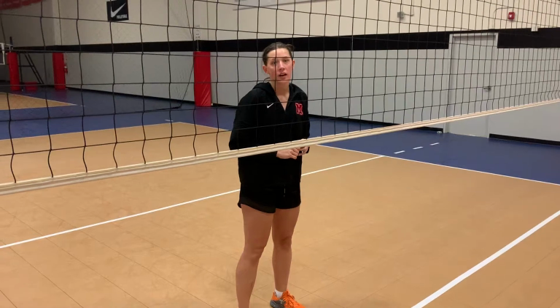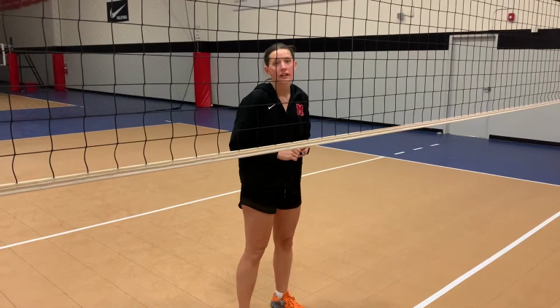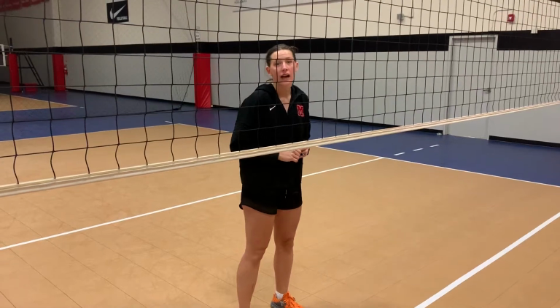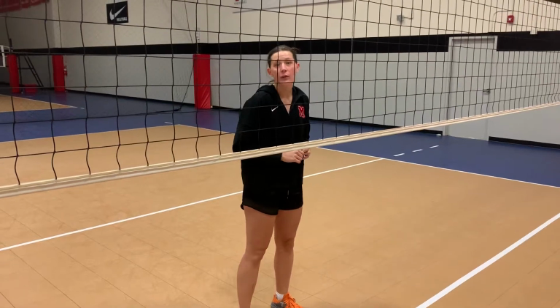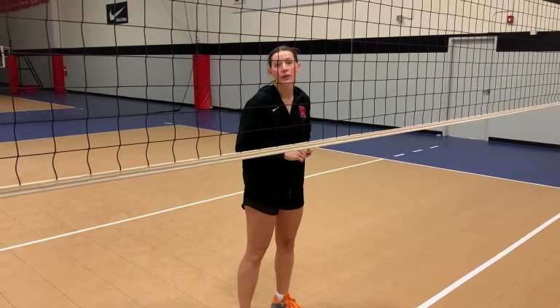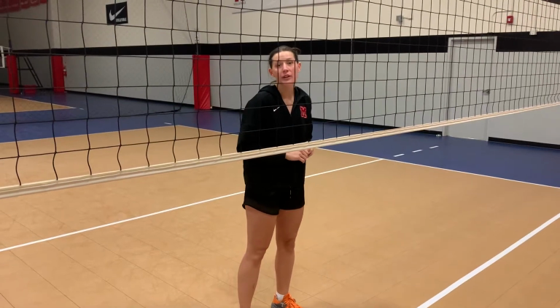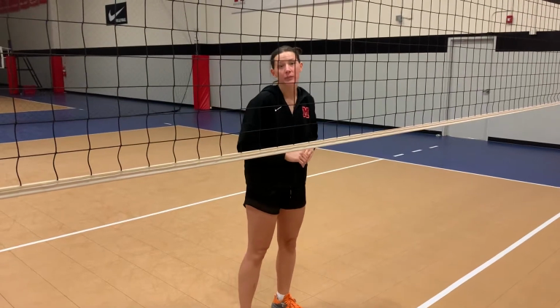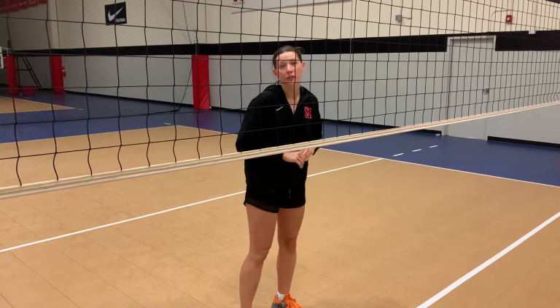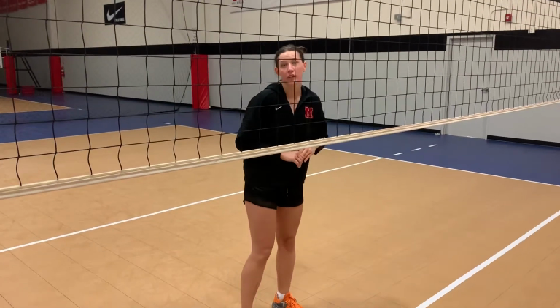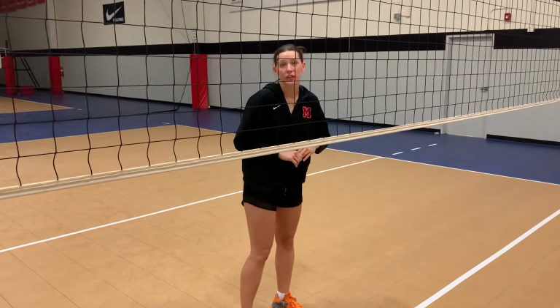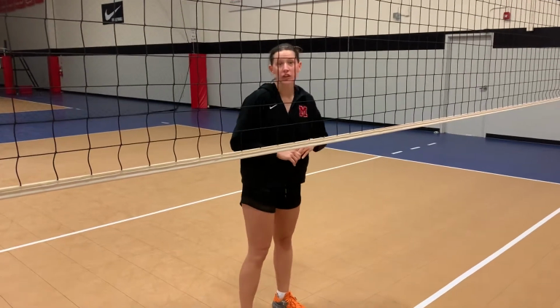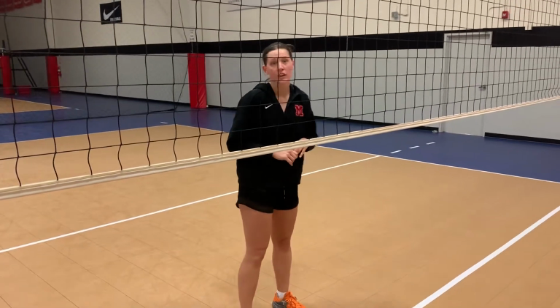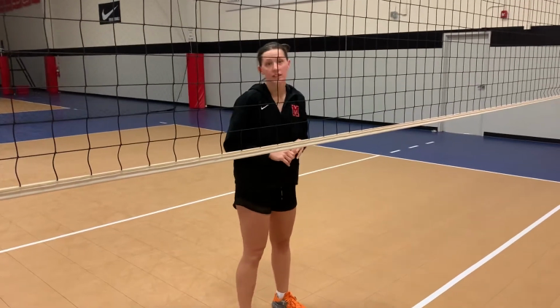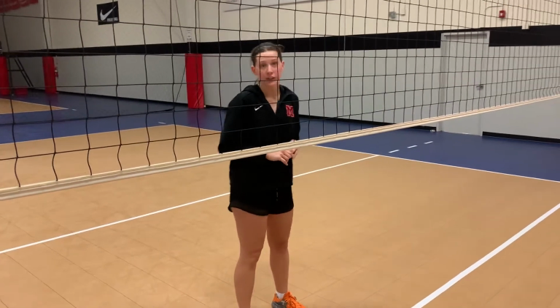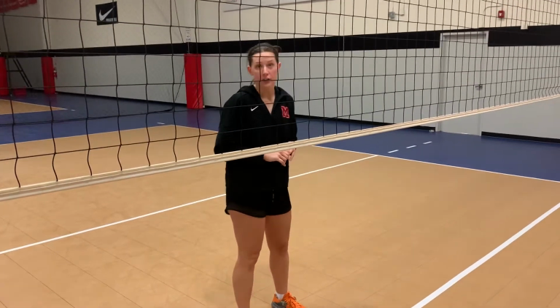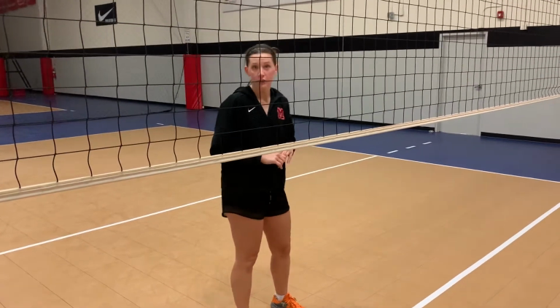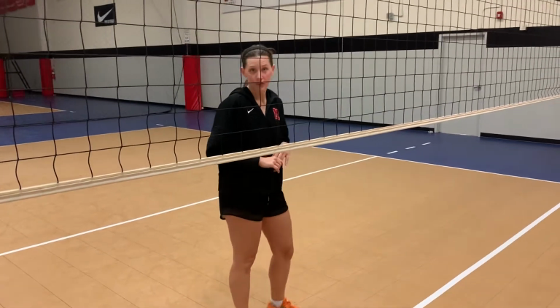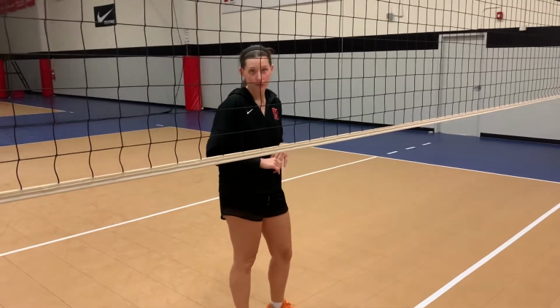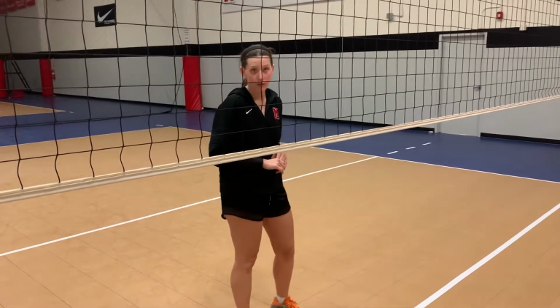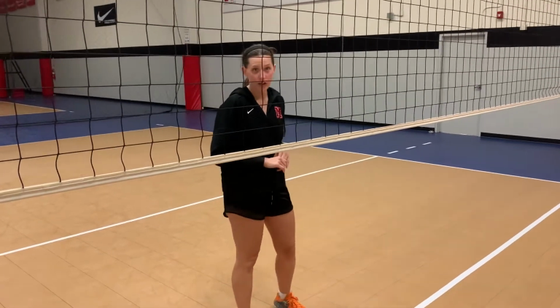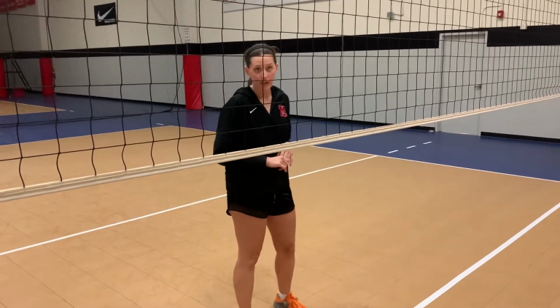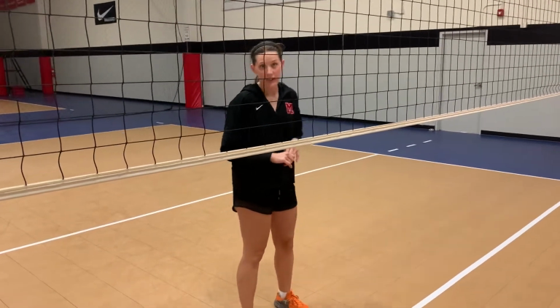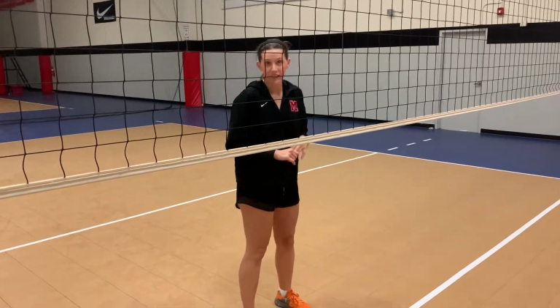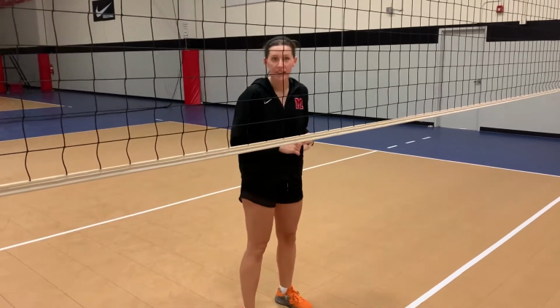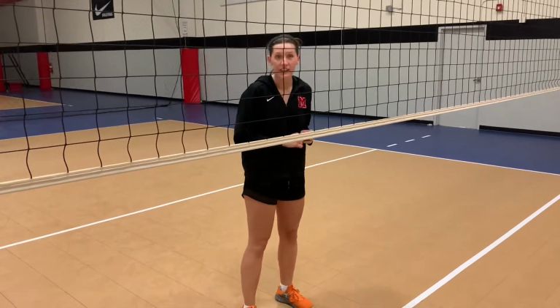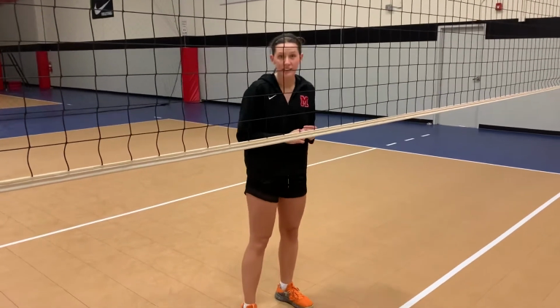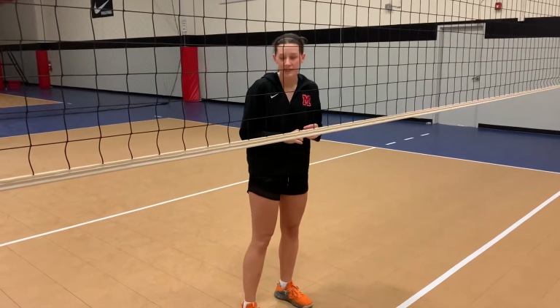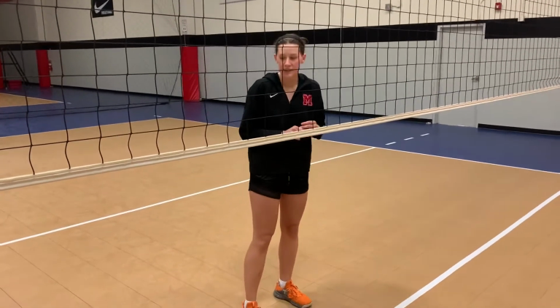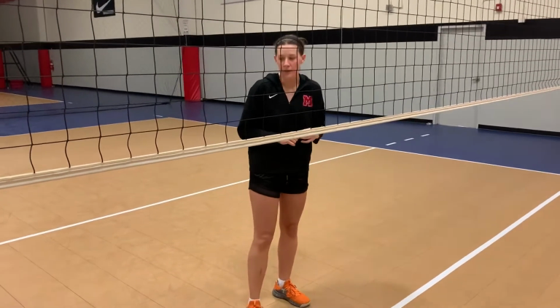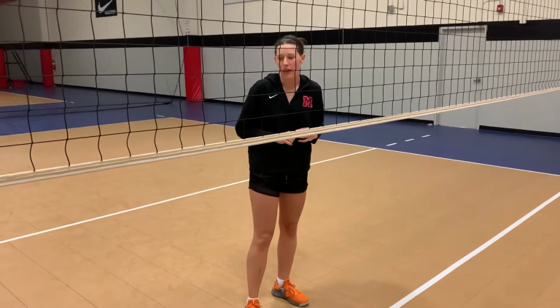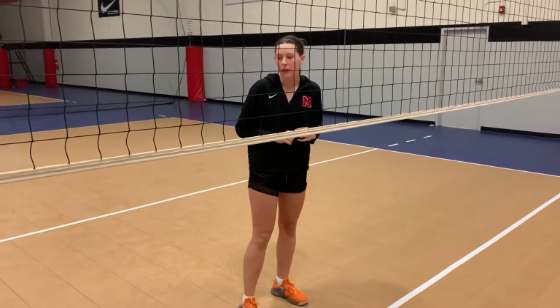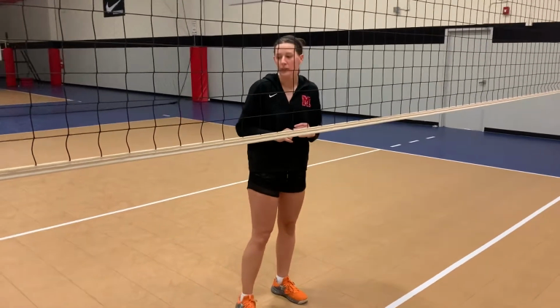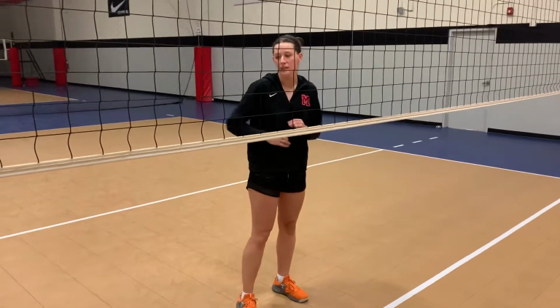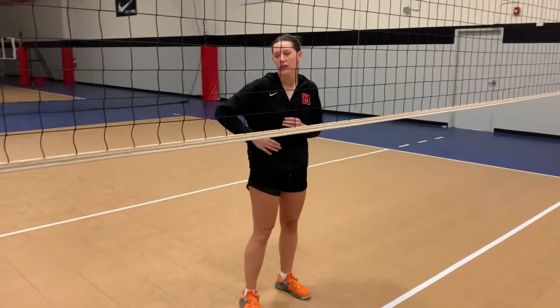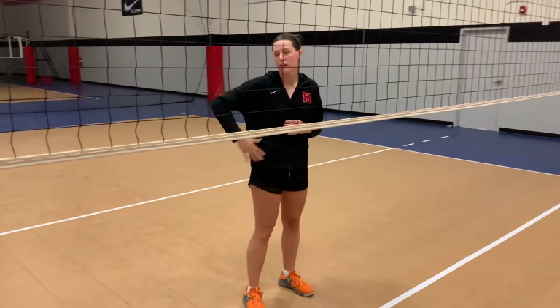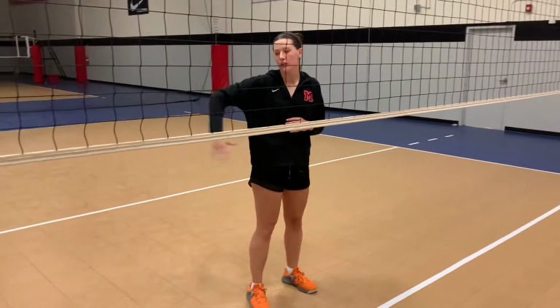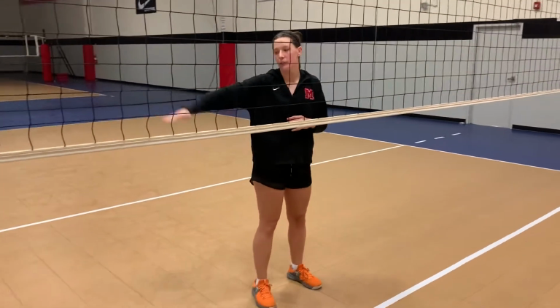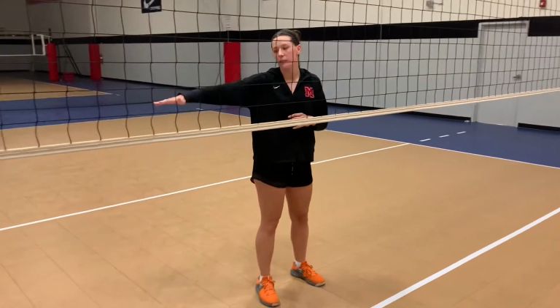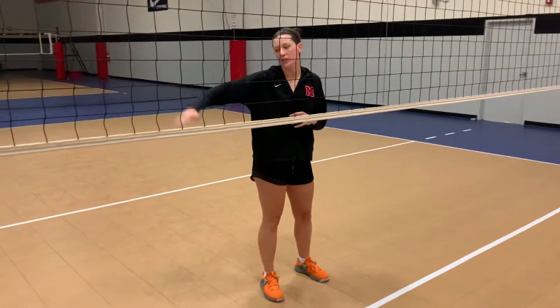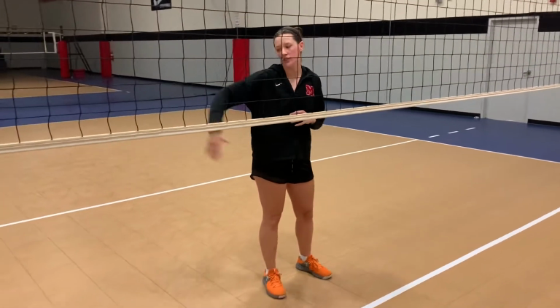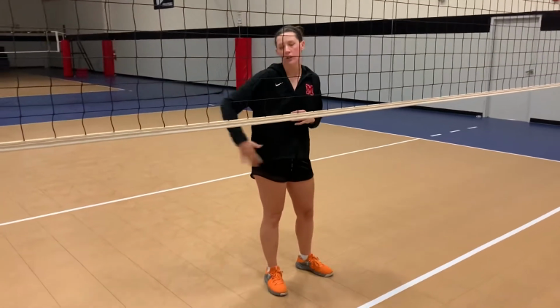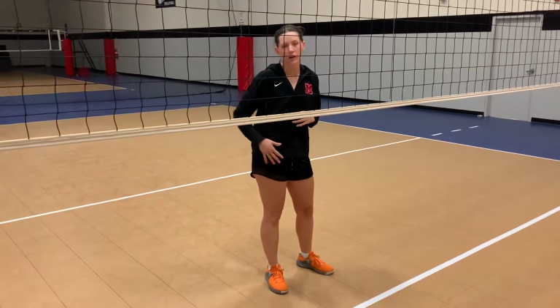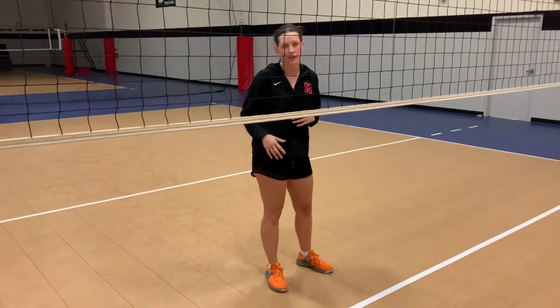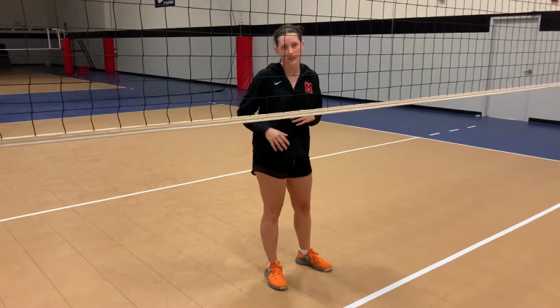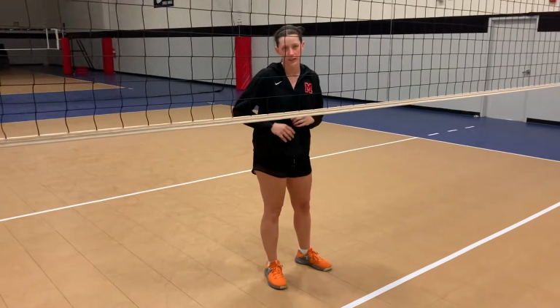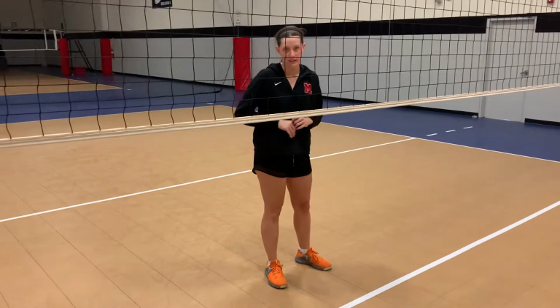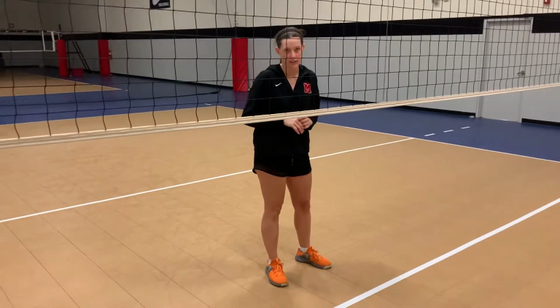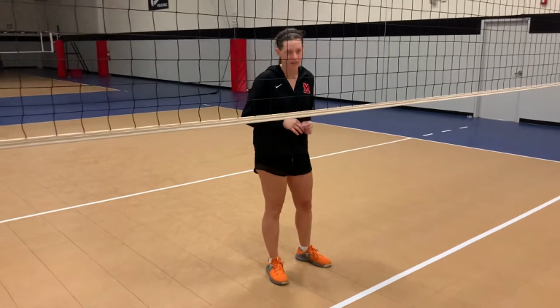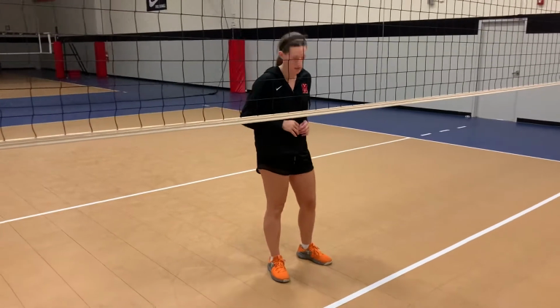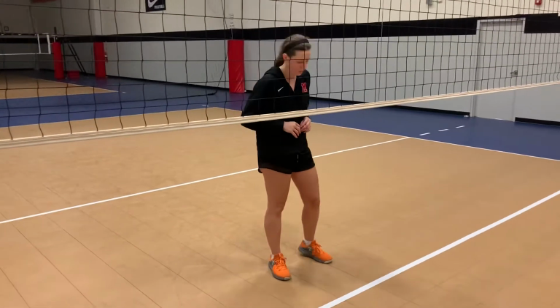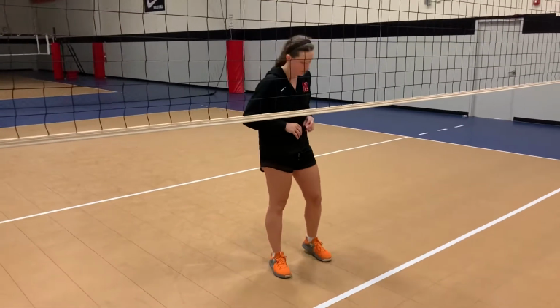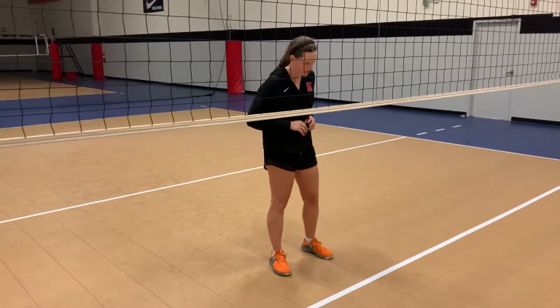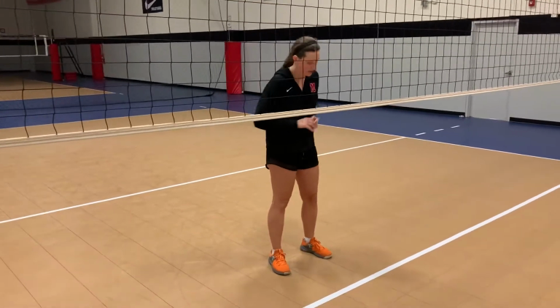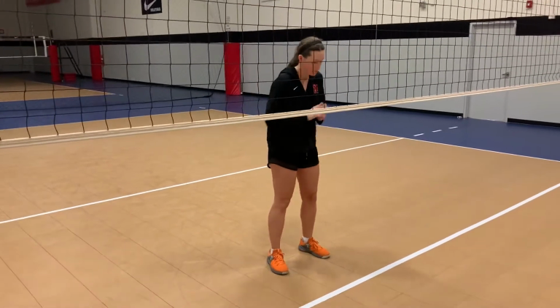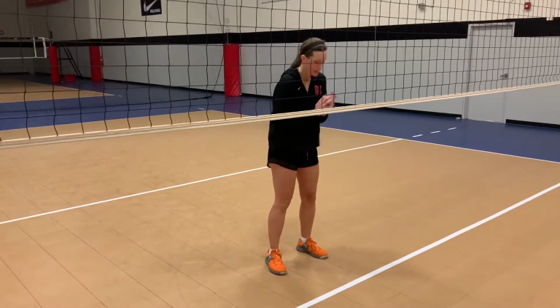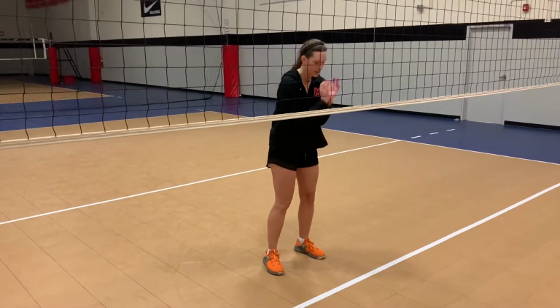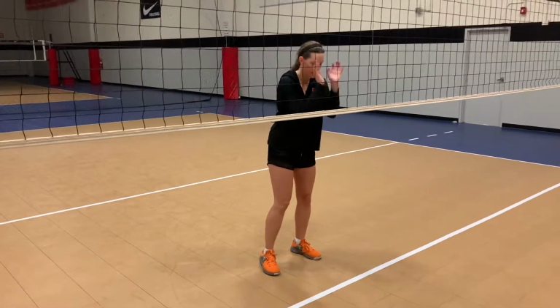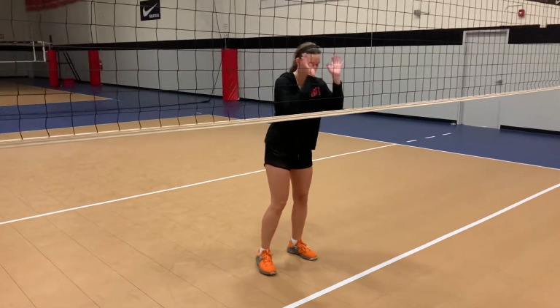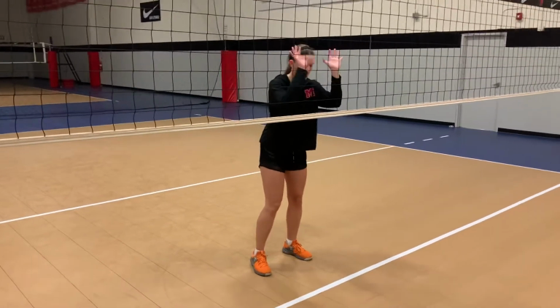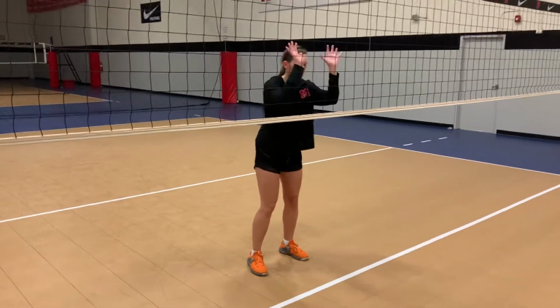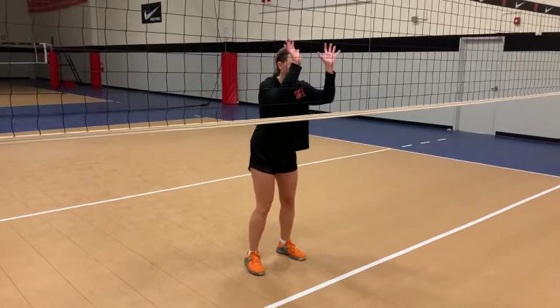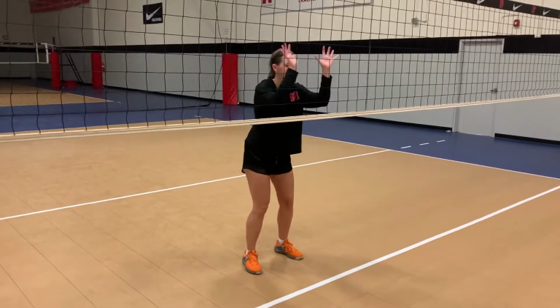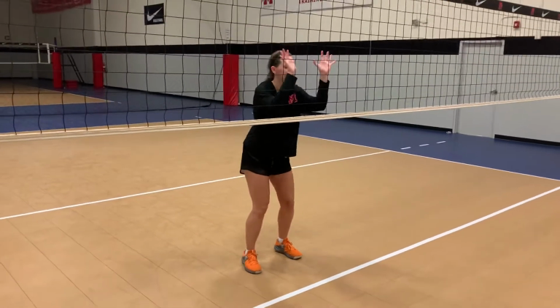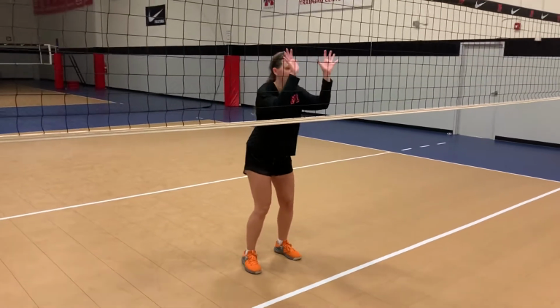Now we're going to move into crossing over for blocking. This is going to help us cover a much longer distance. So again, you want to get in your blocking stance.